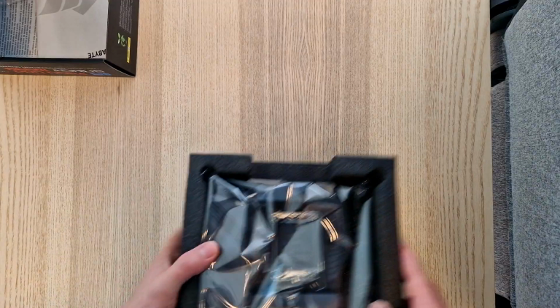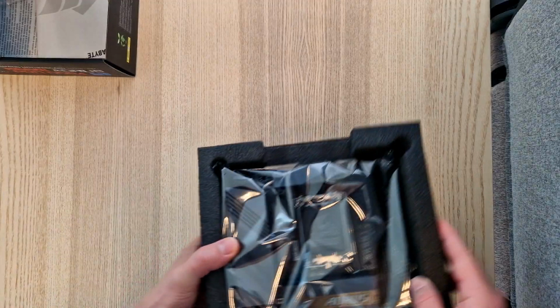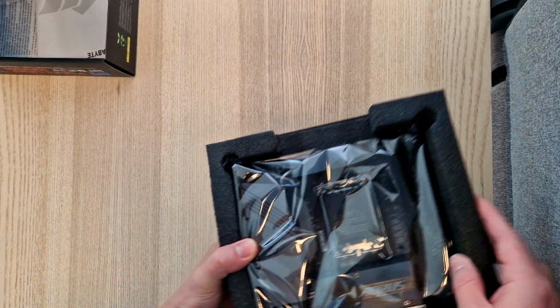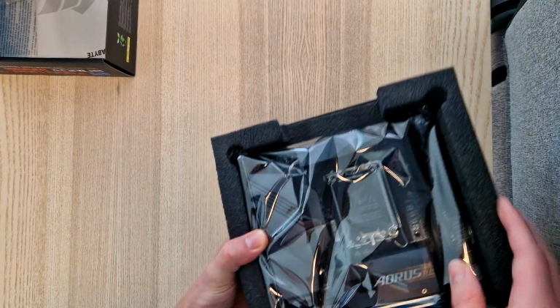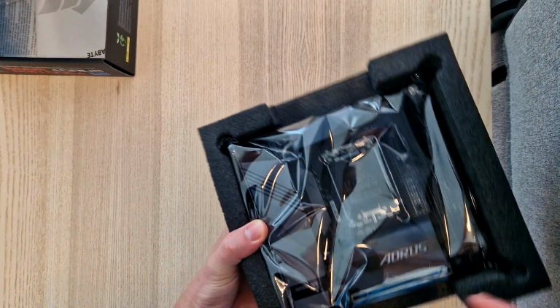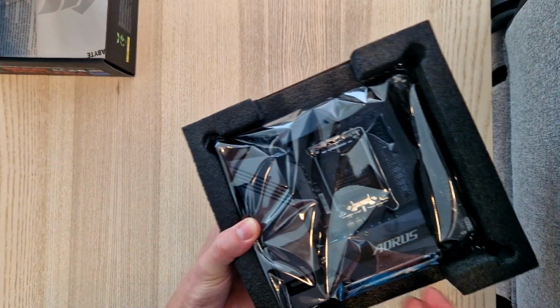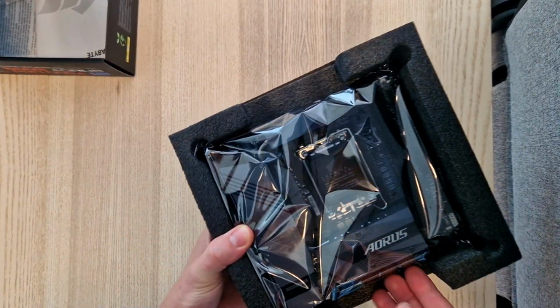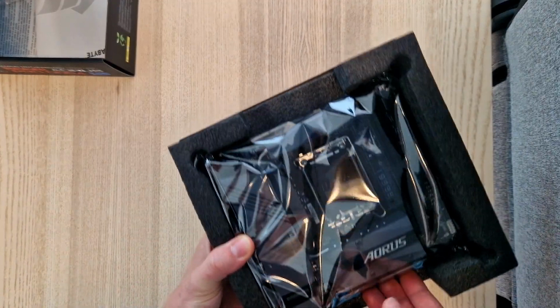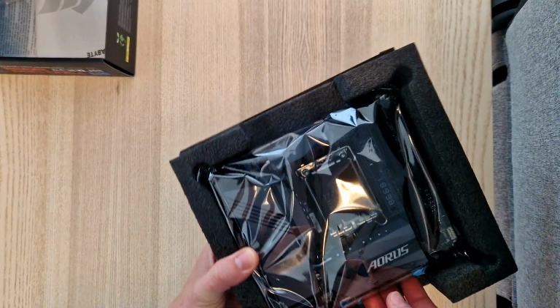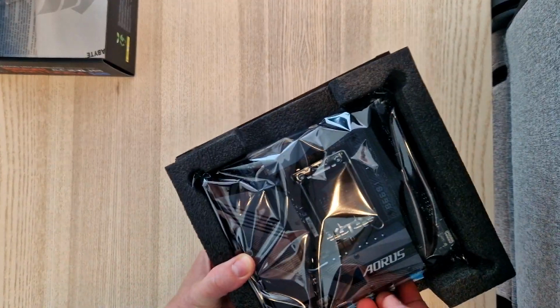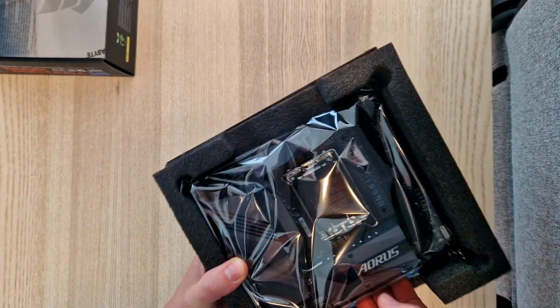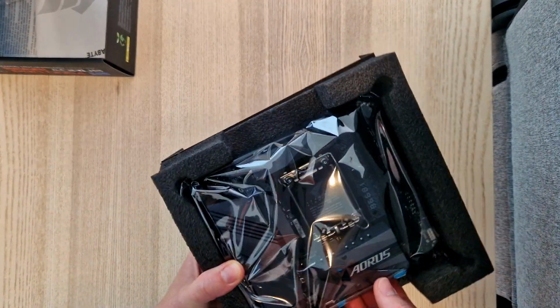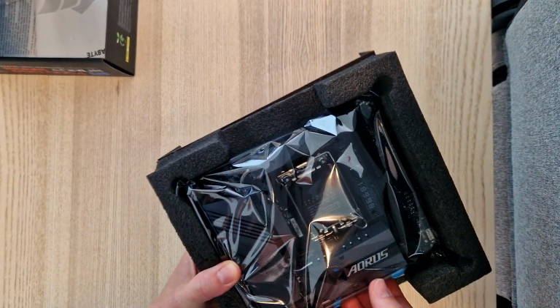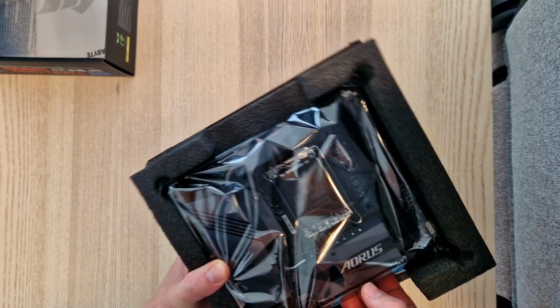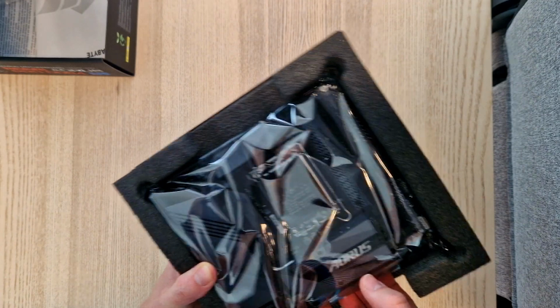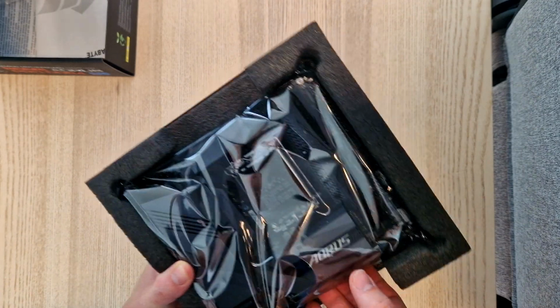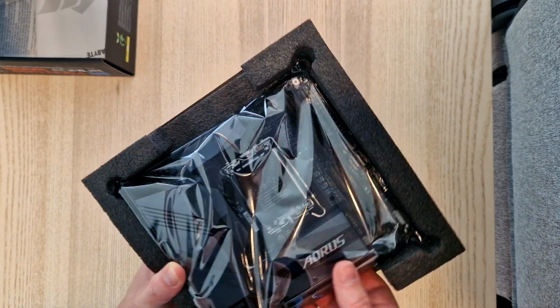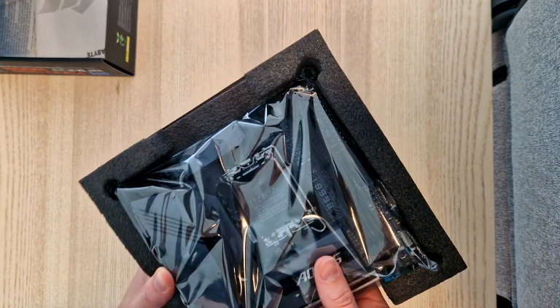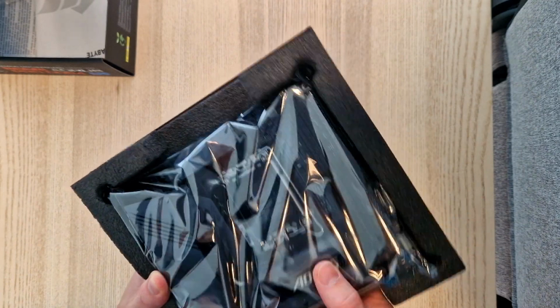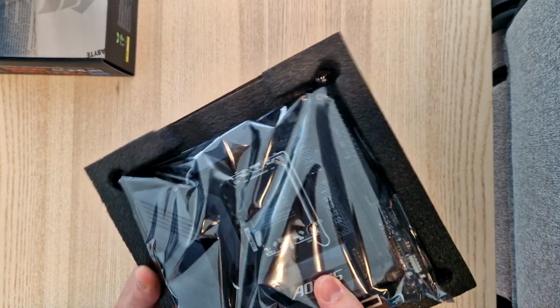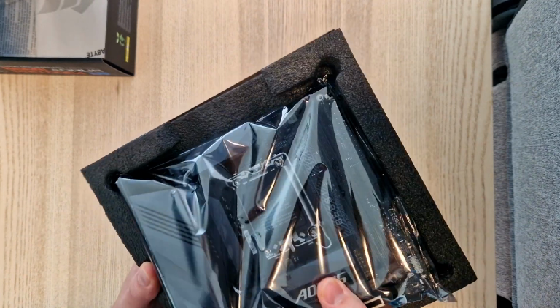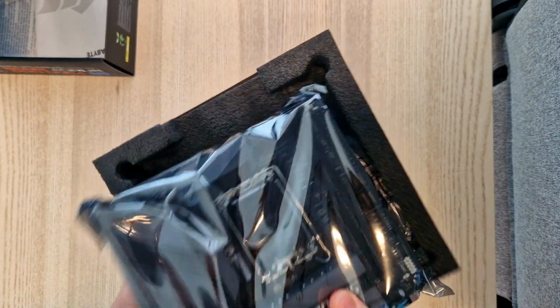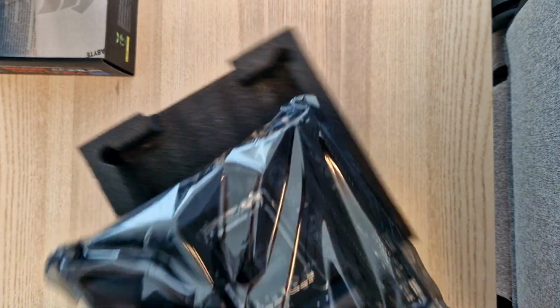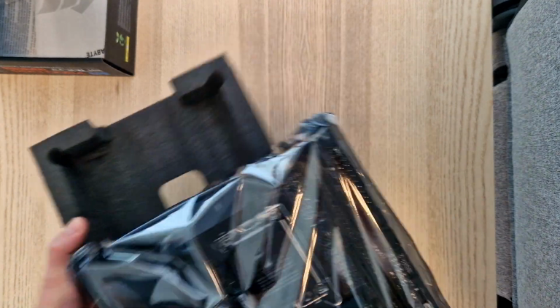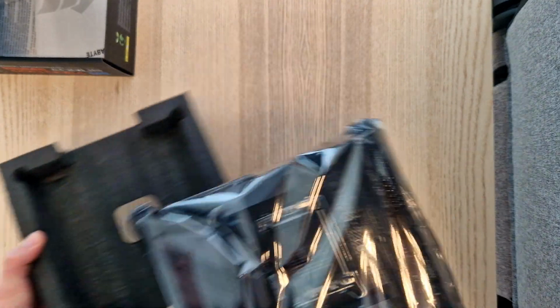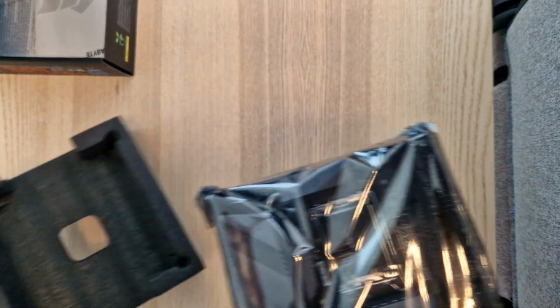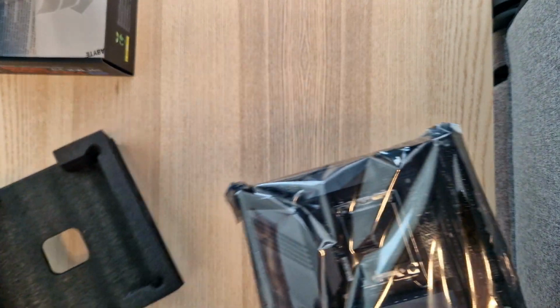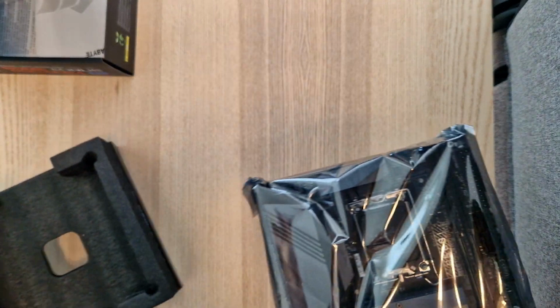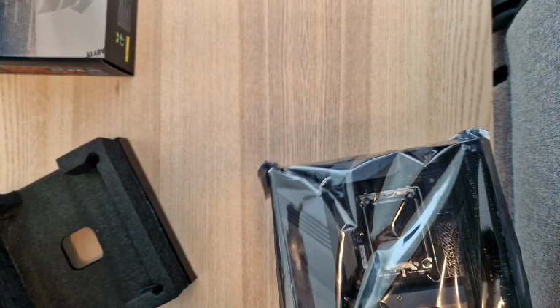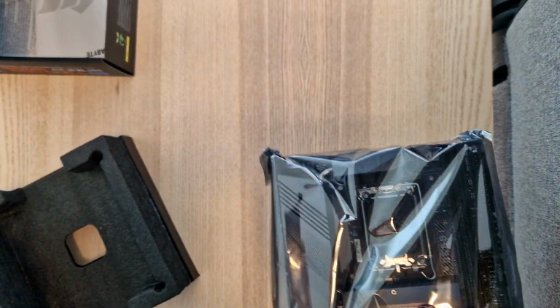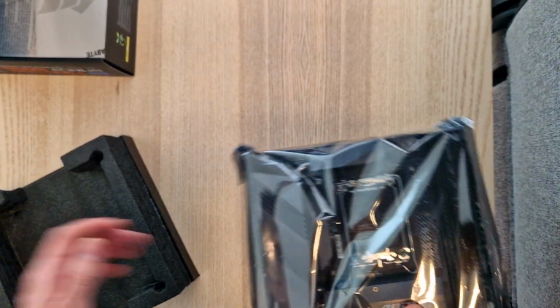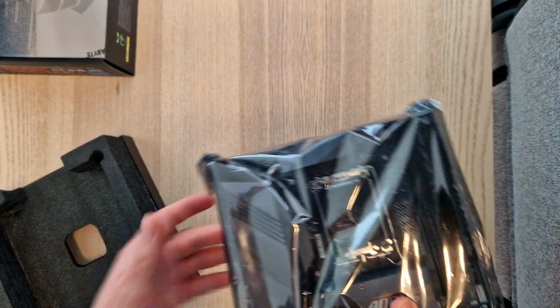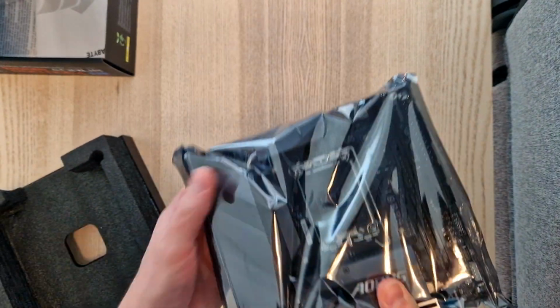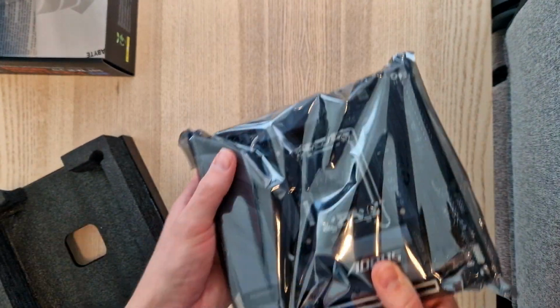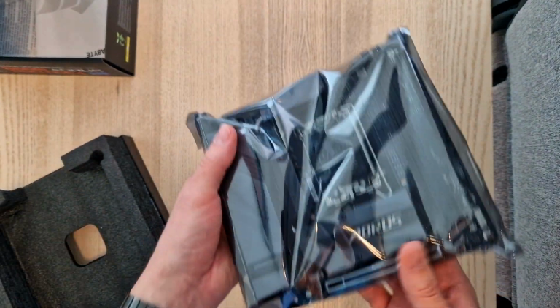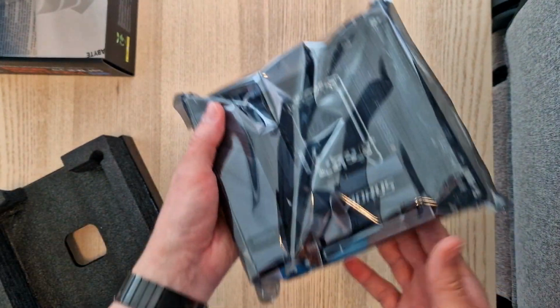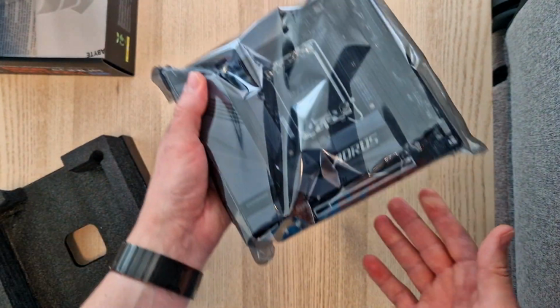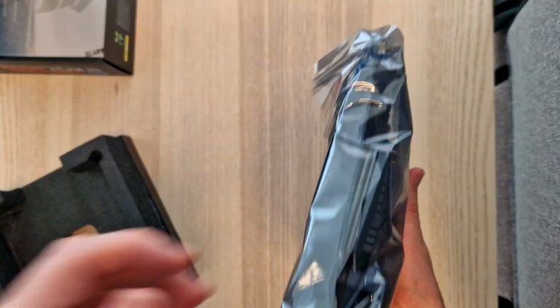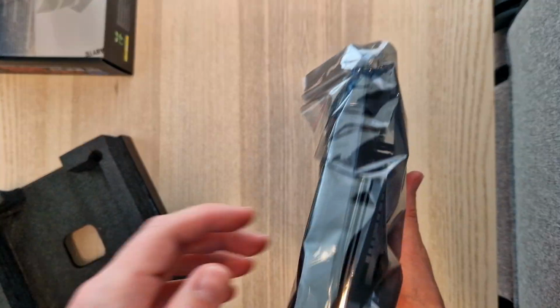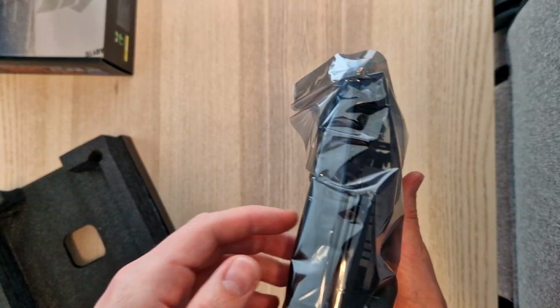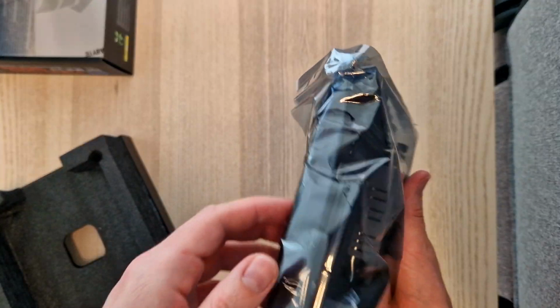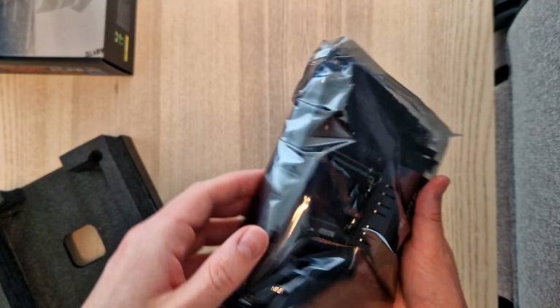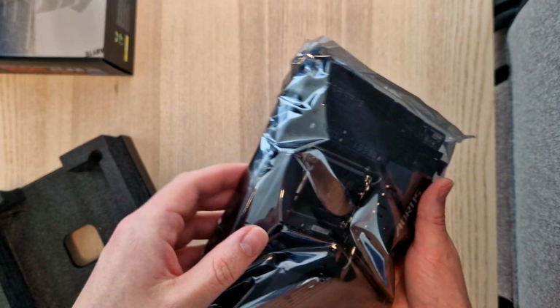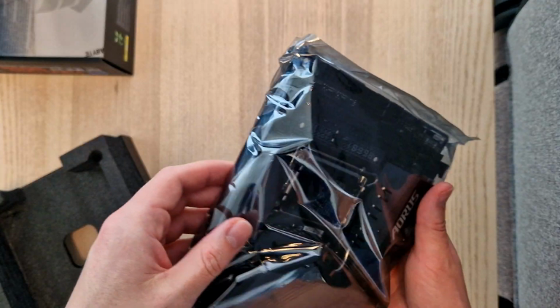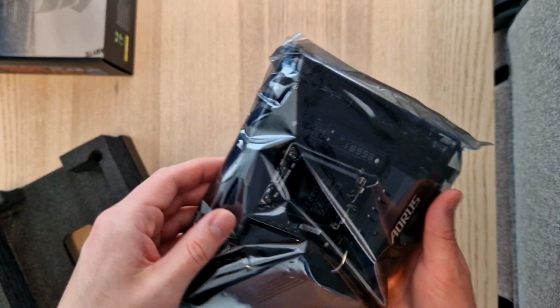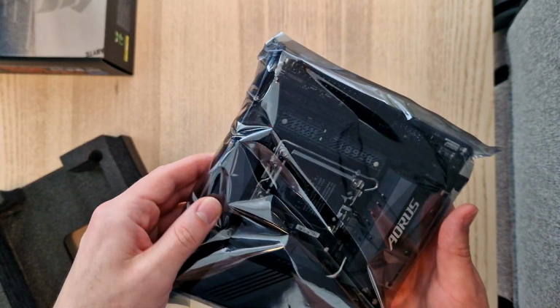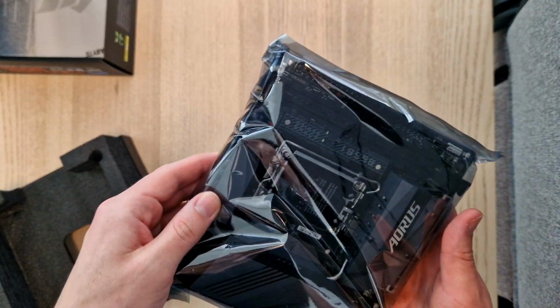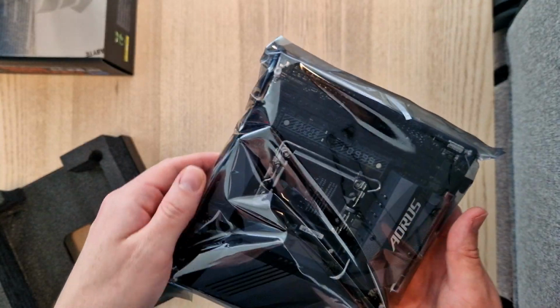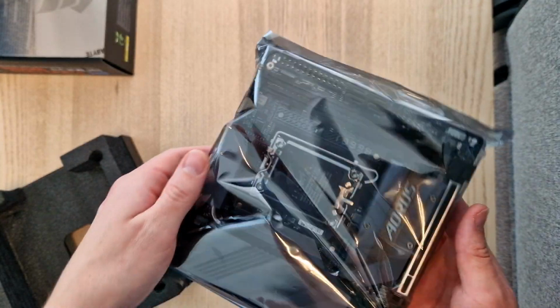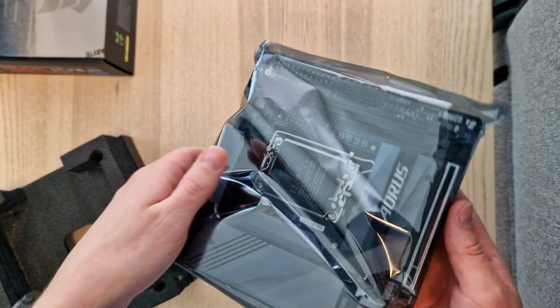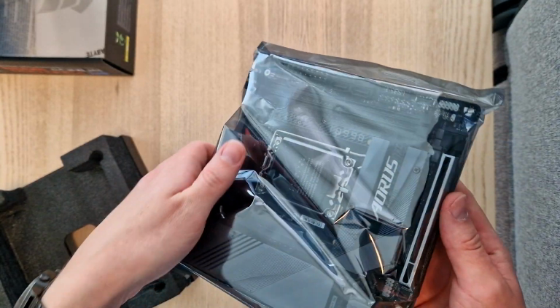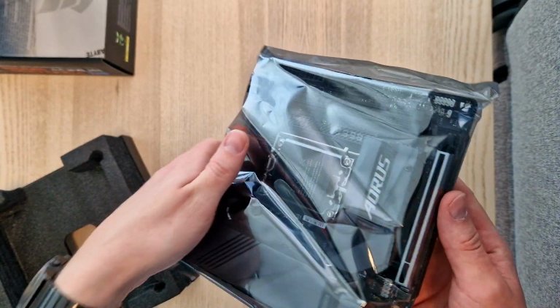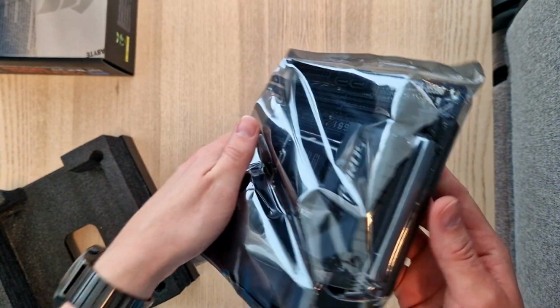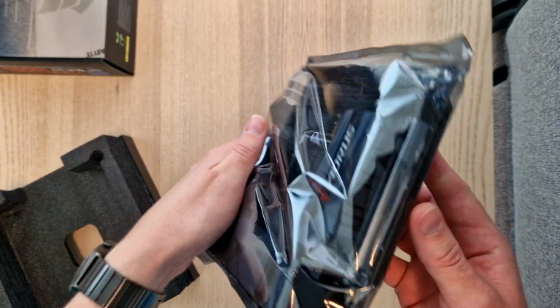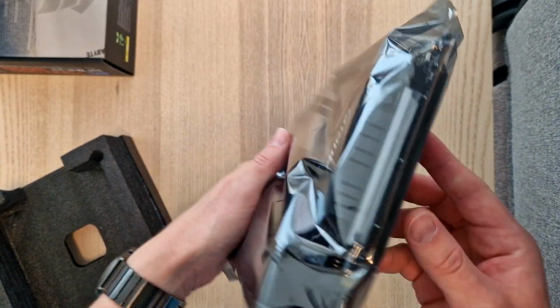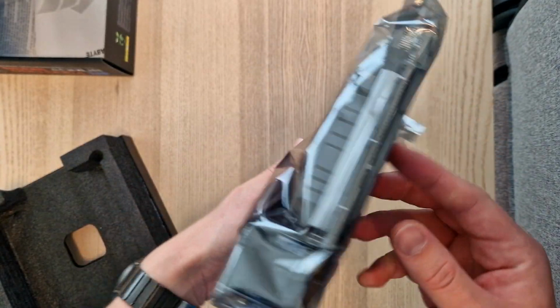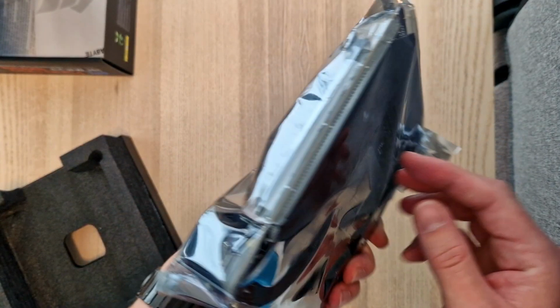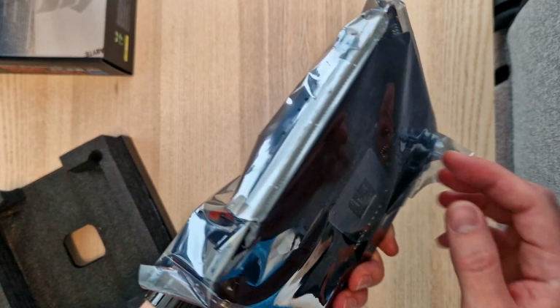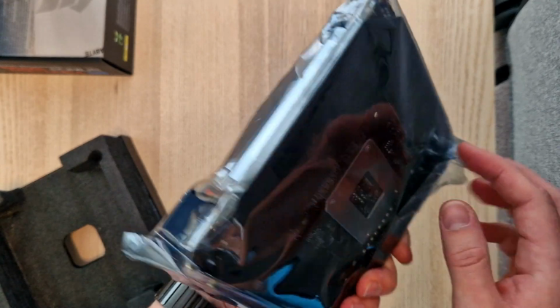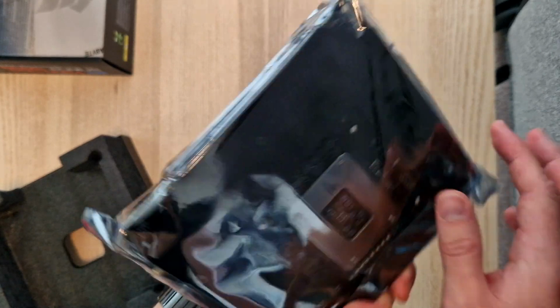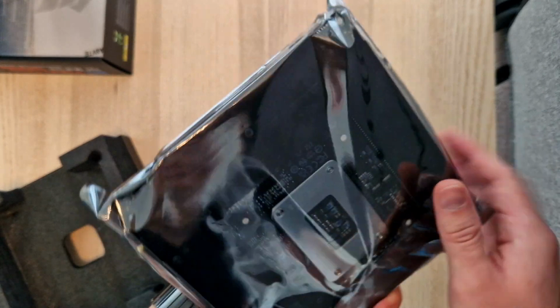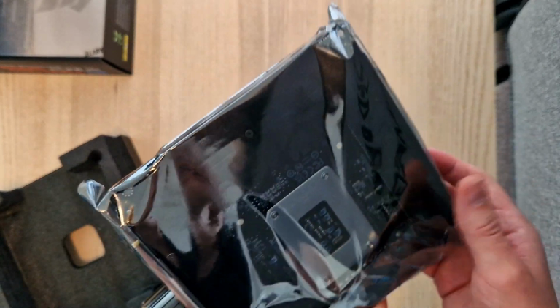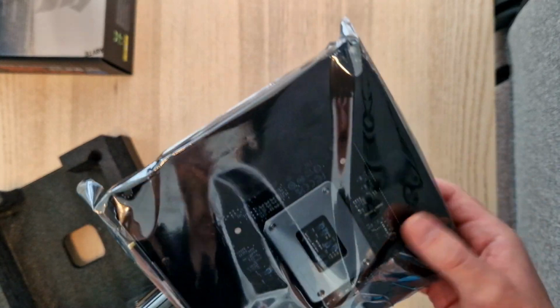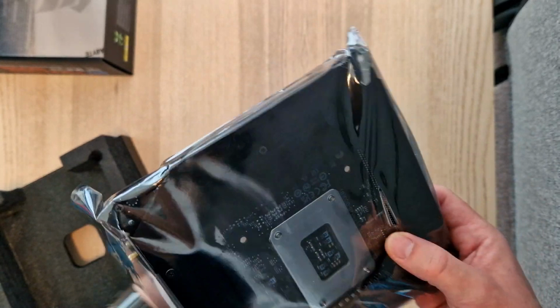Let's take a look at the motherboard itself. First thing I noticed is it's really, really heavy.